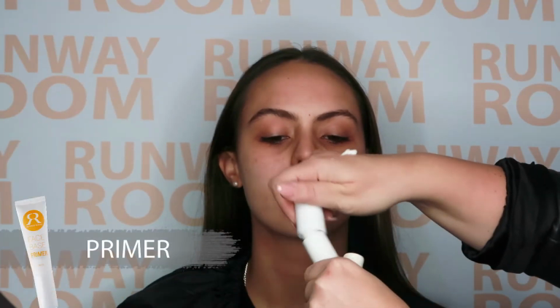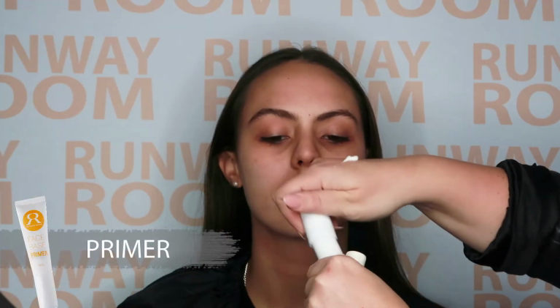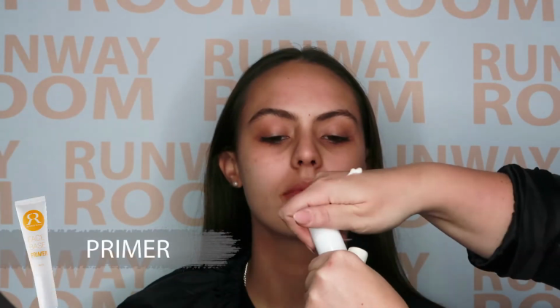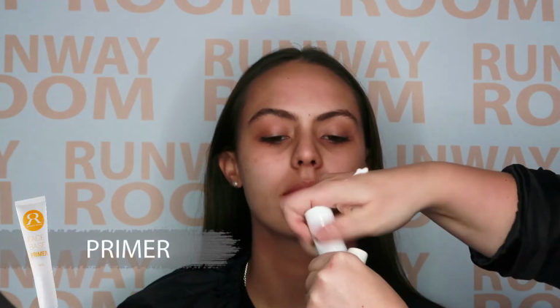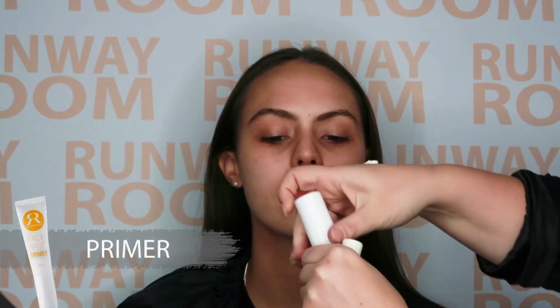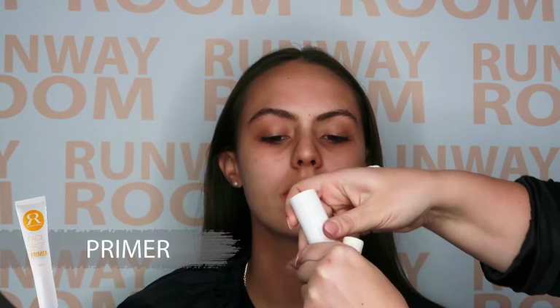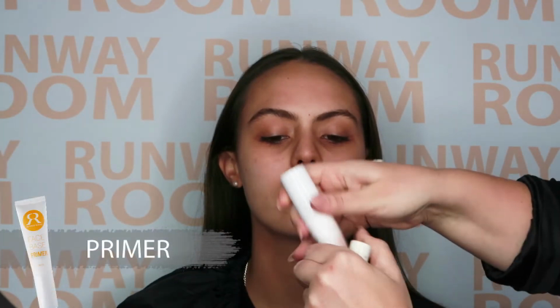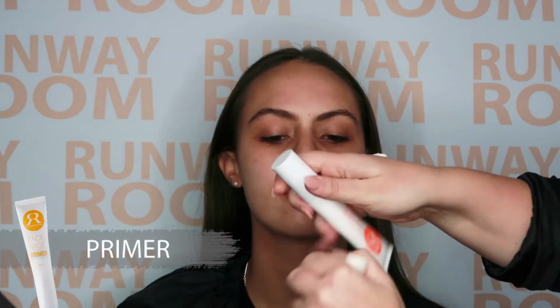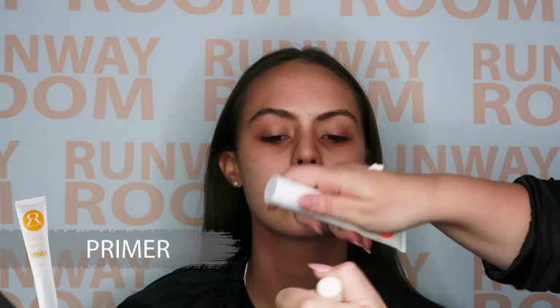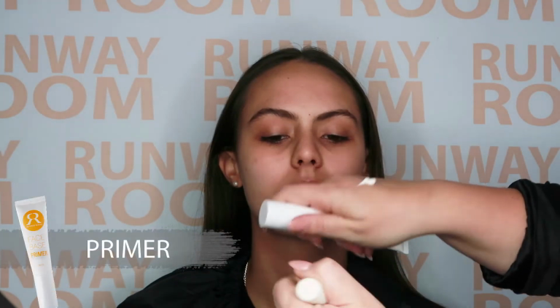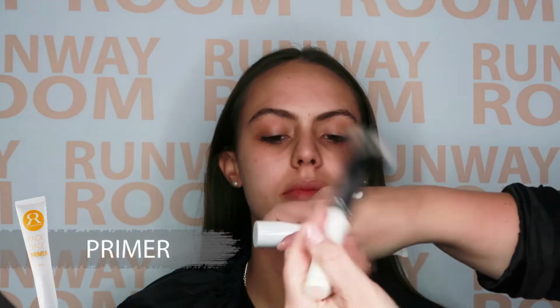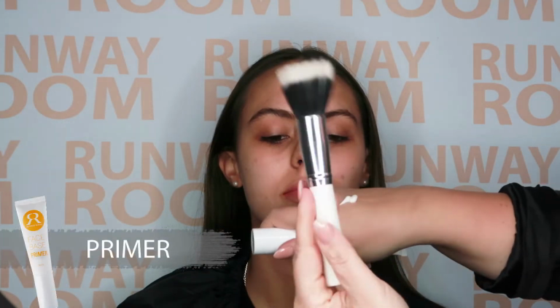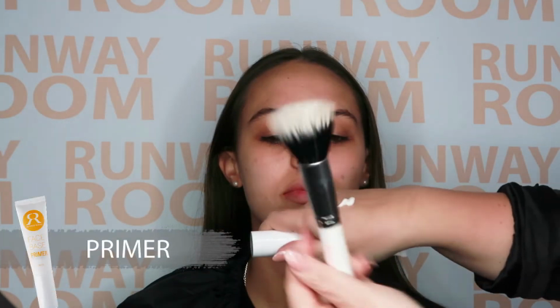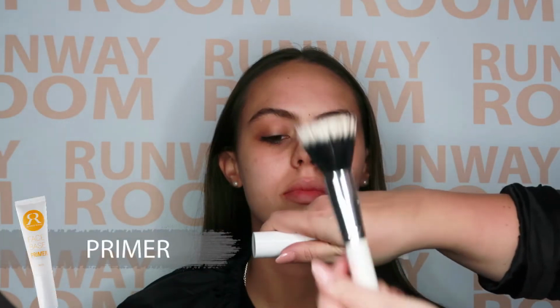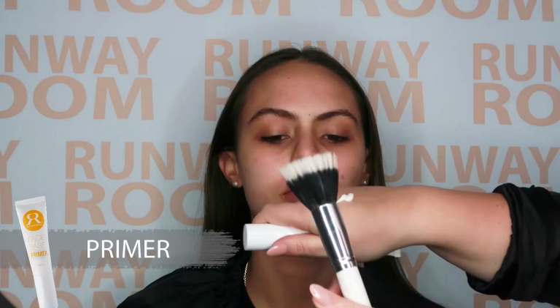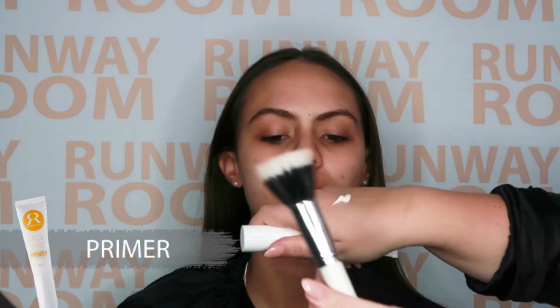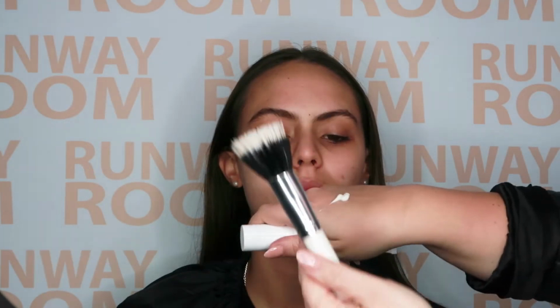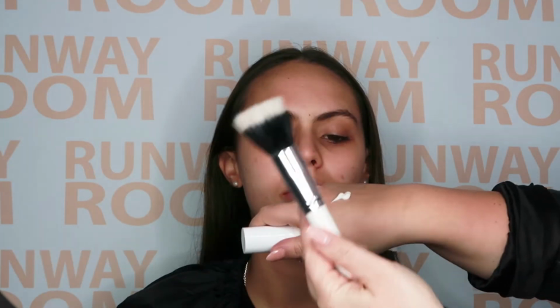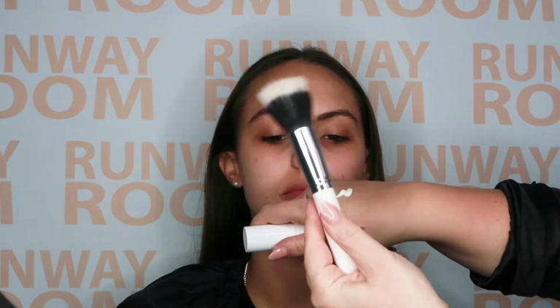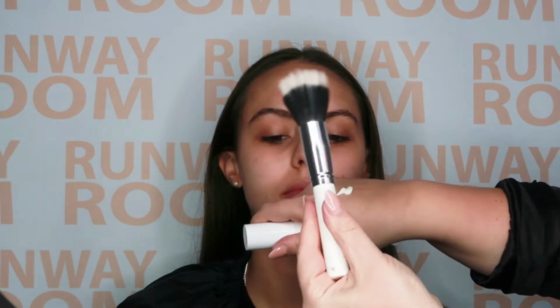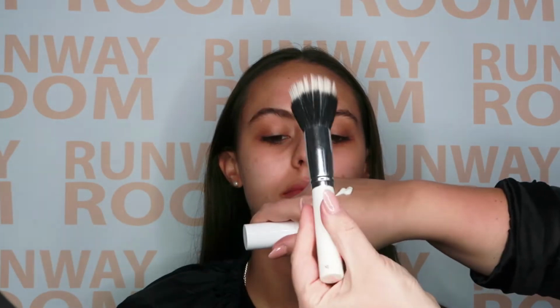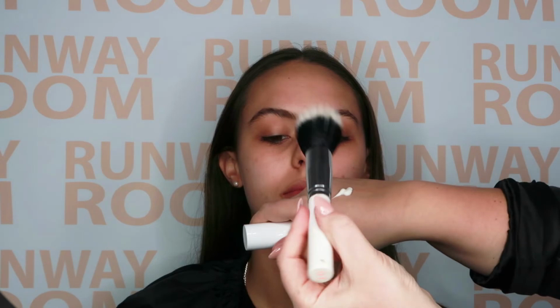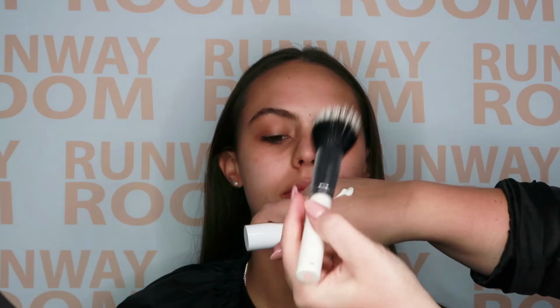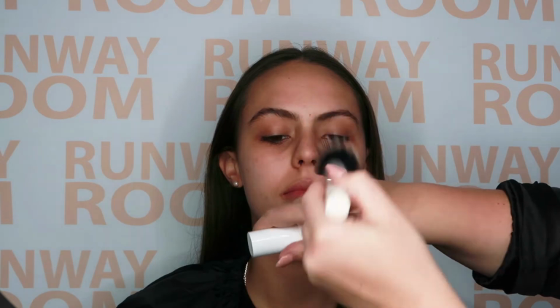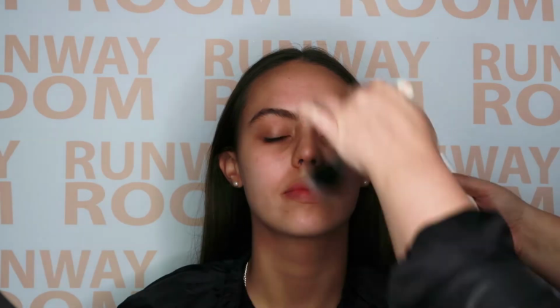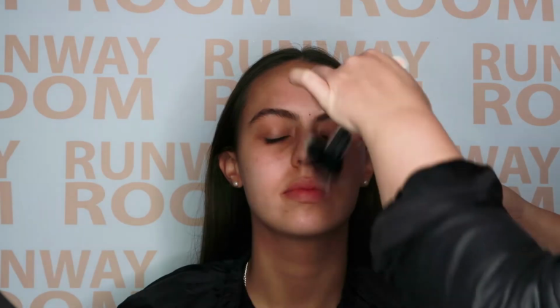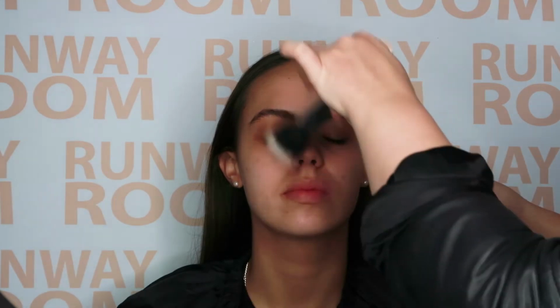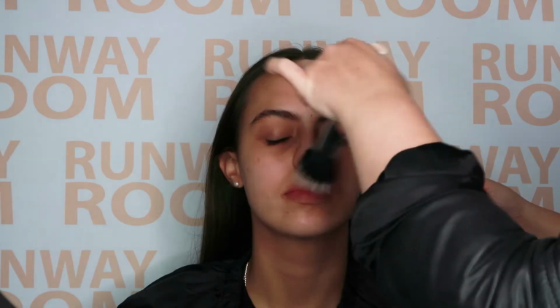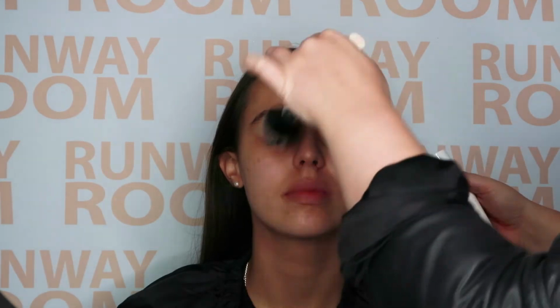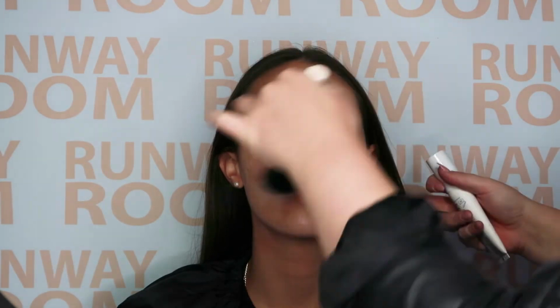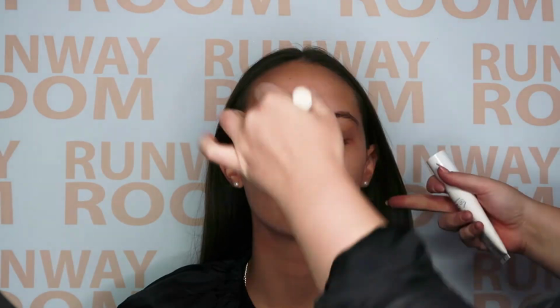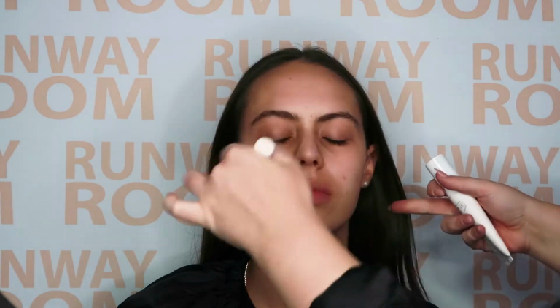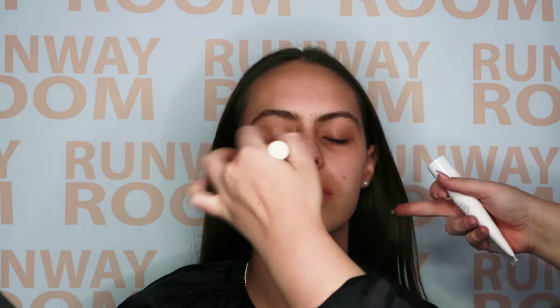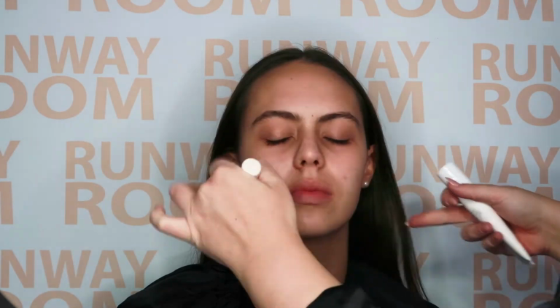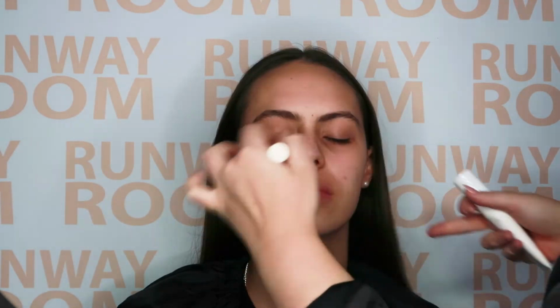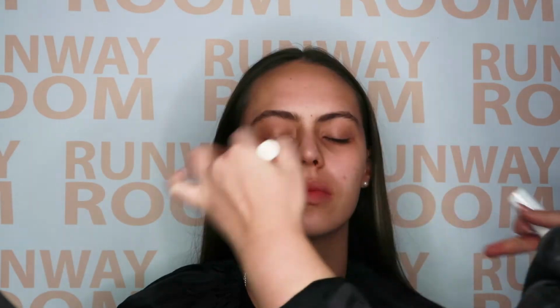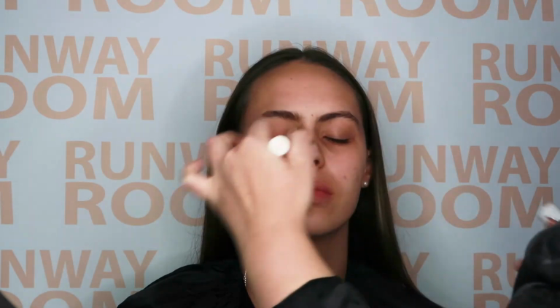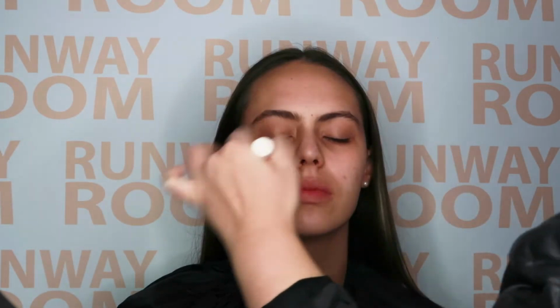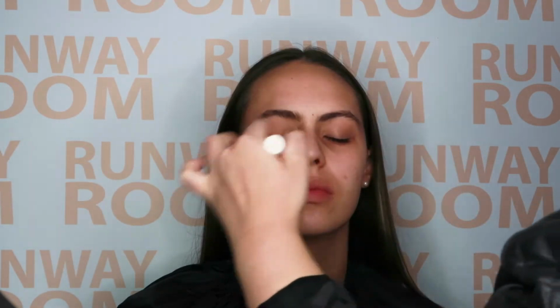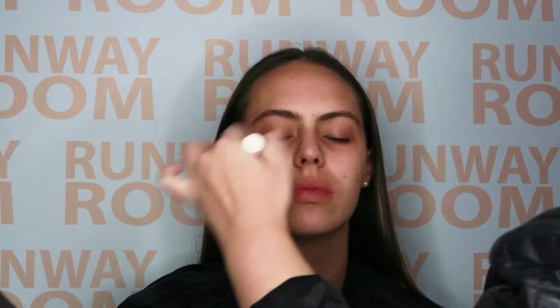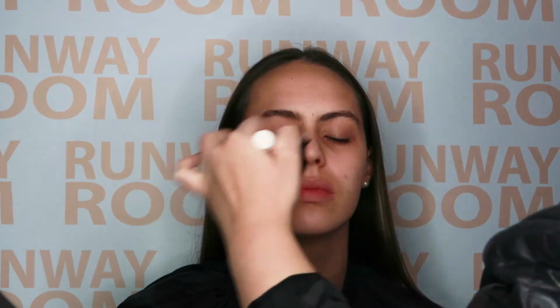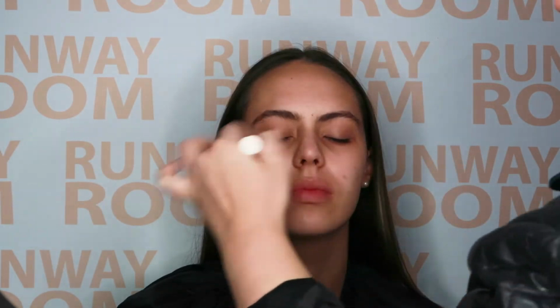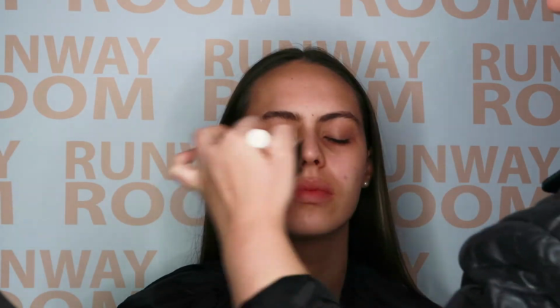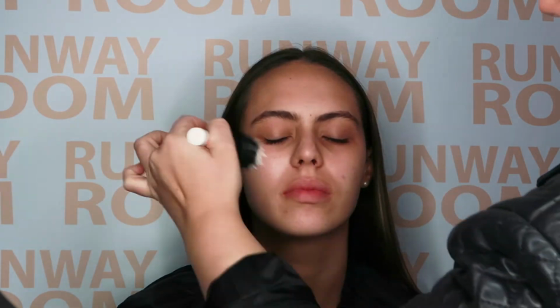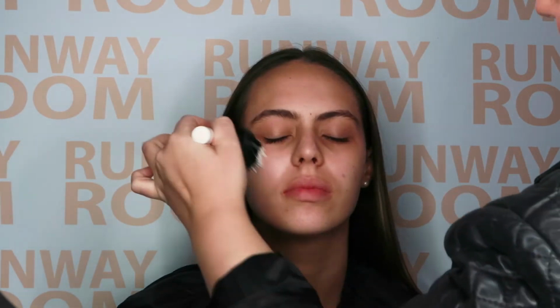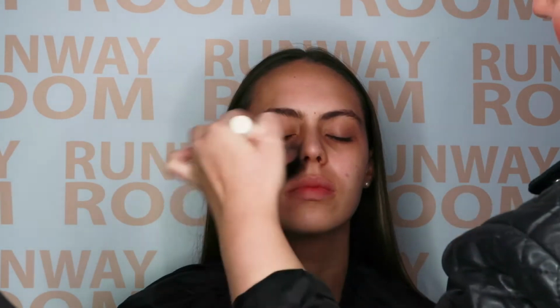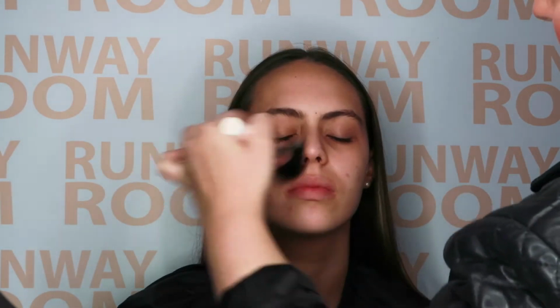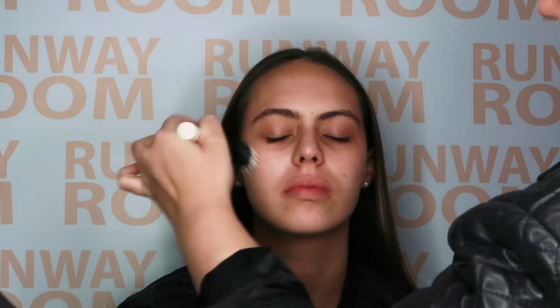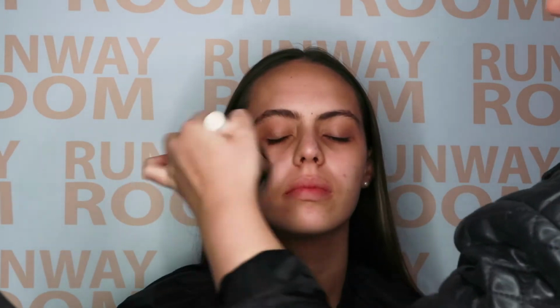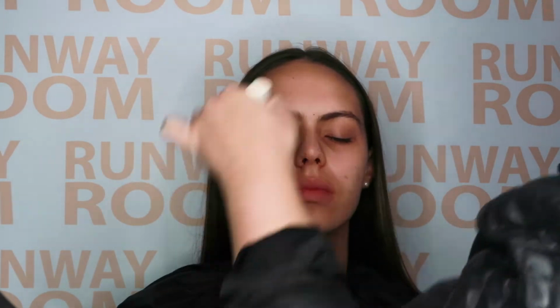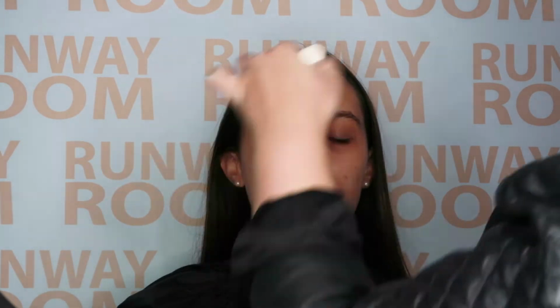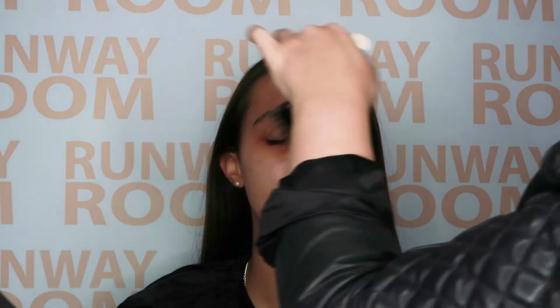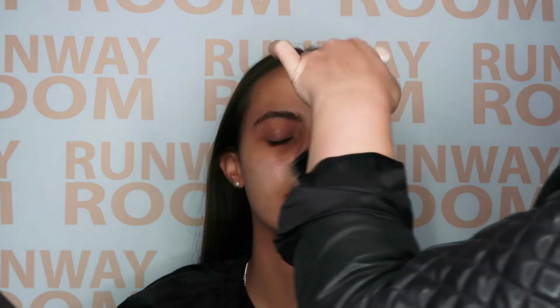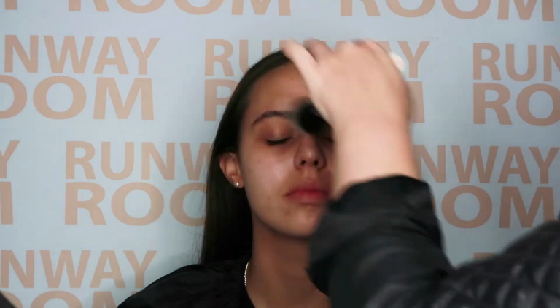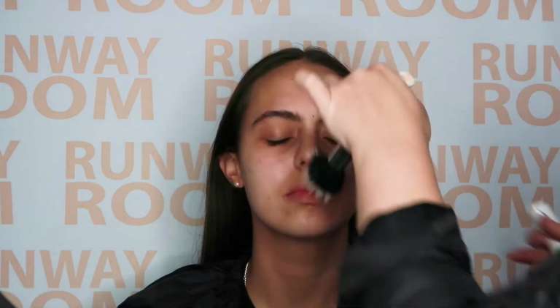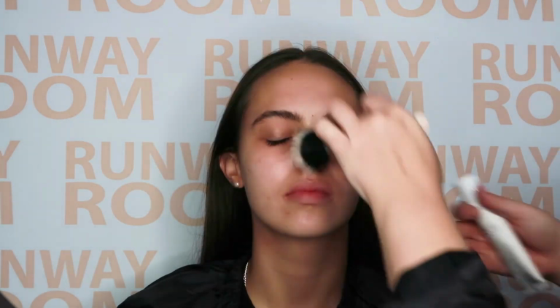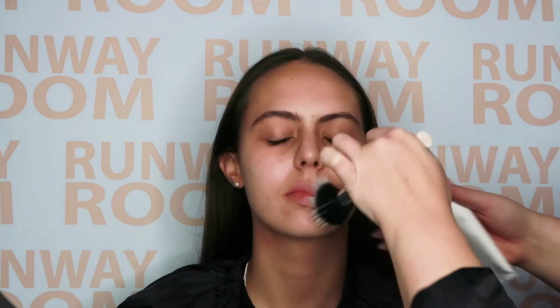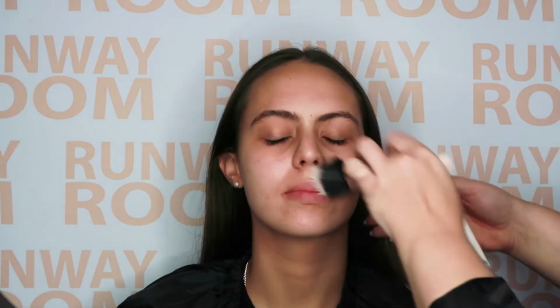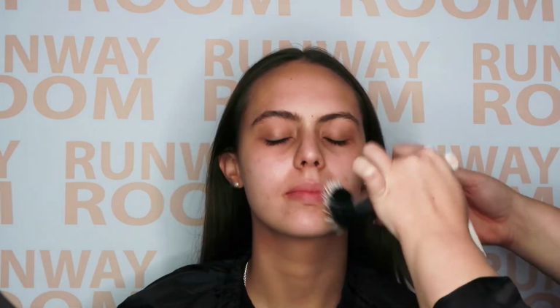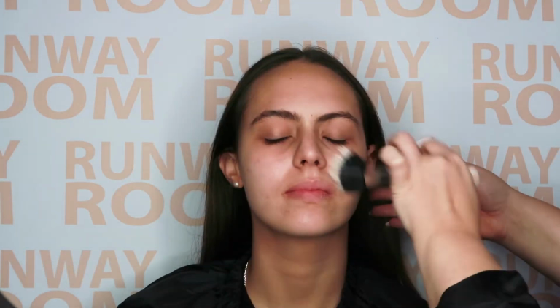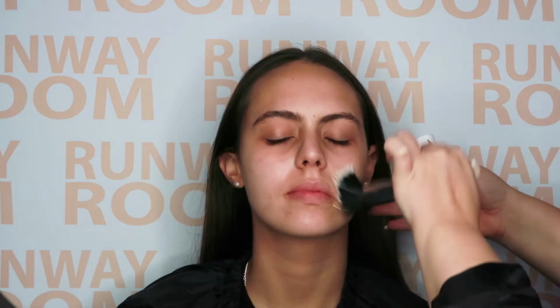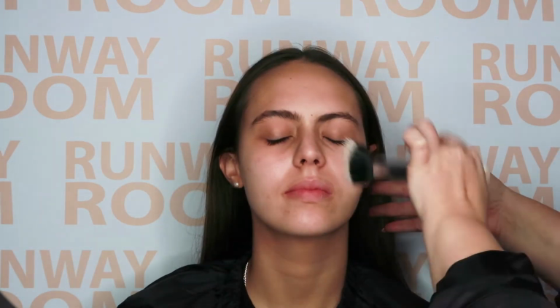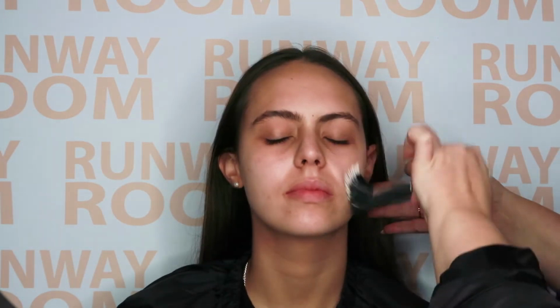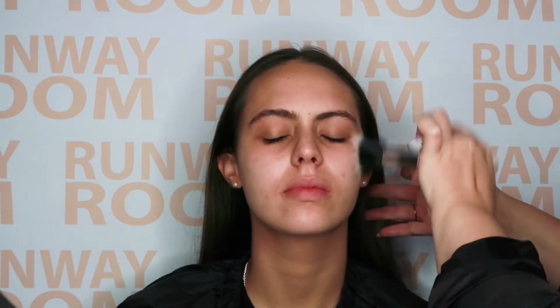Primer. Starting in the center of the face, apply this all over to assist in an even and long-wearing base.